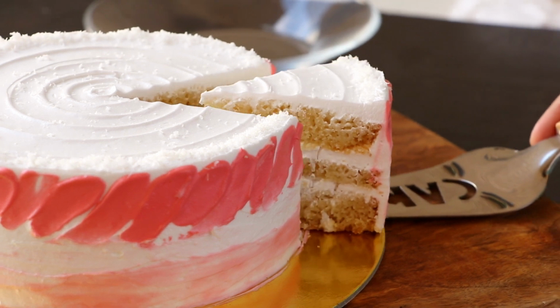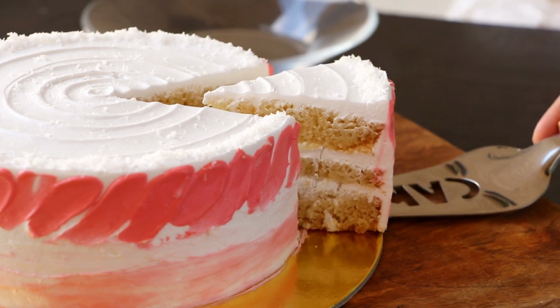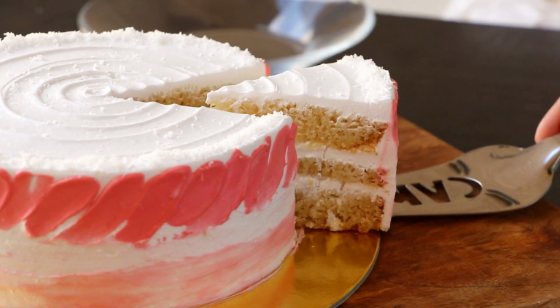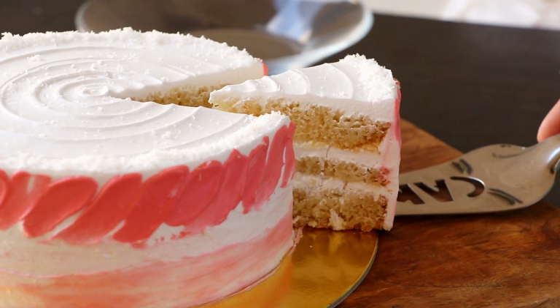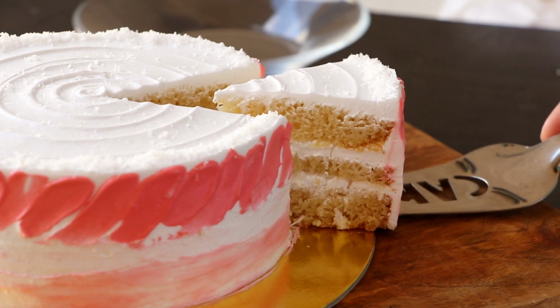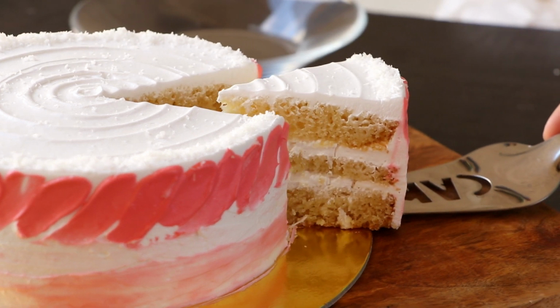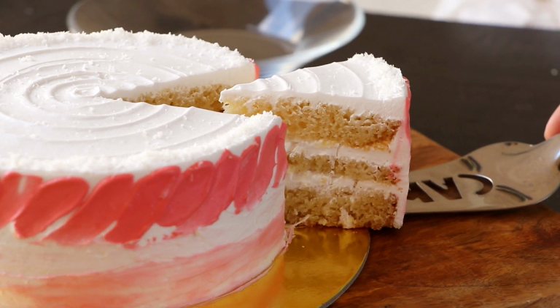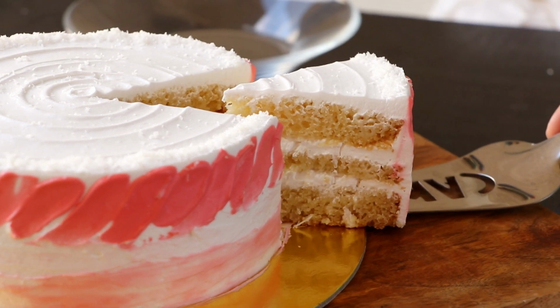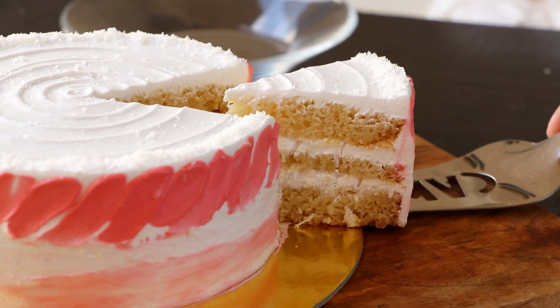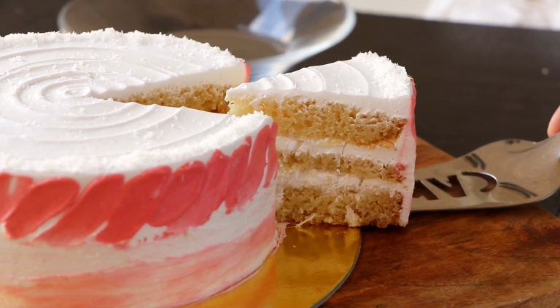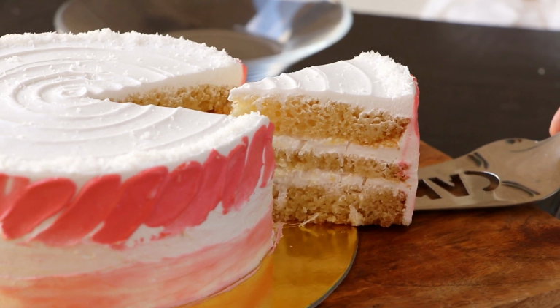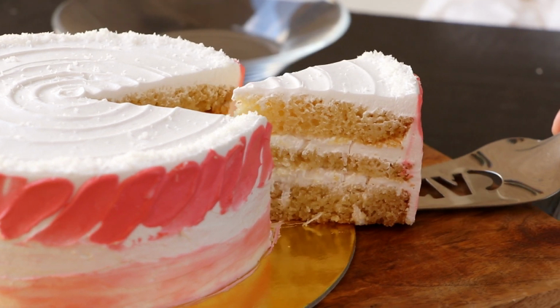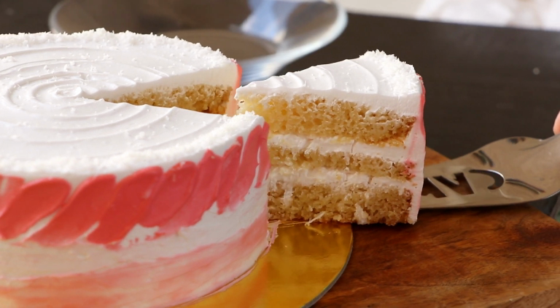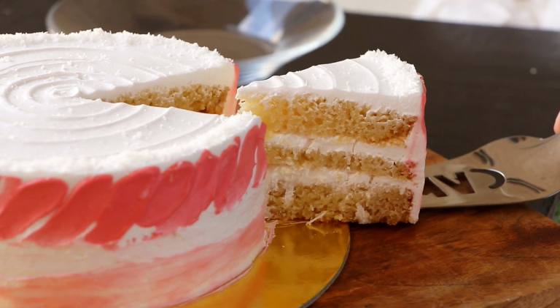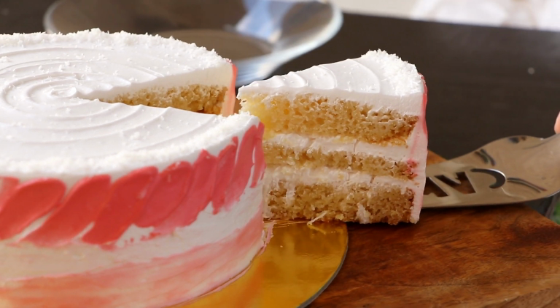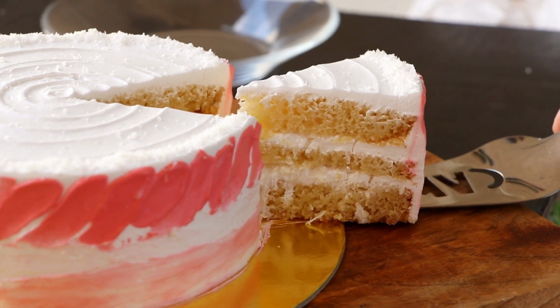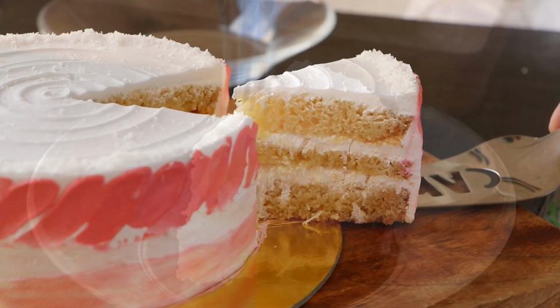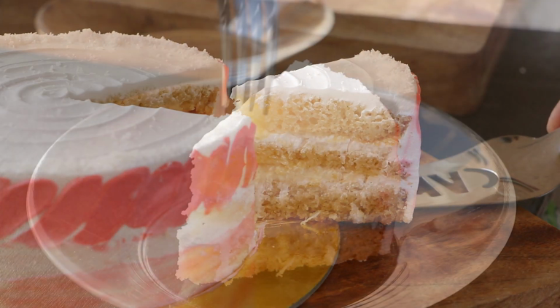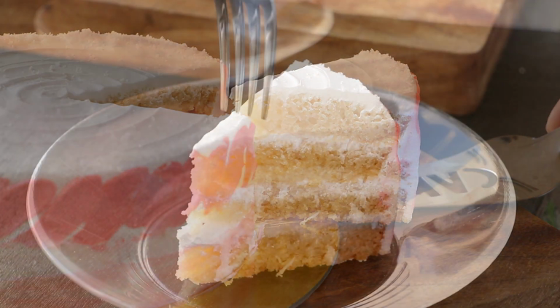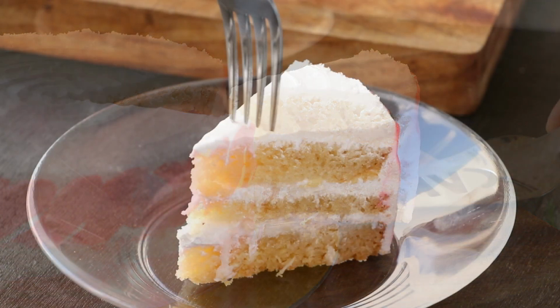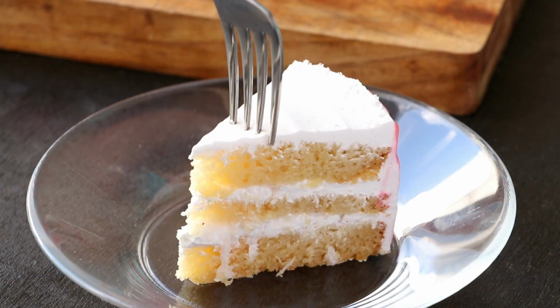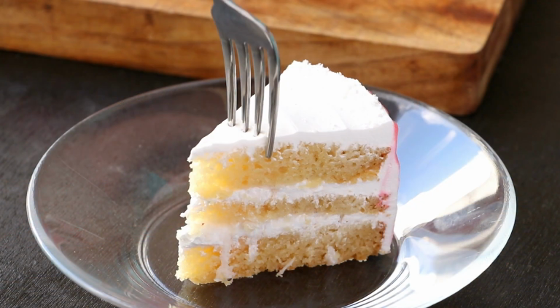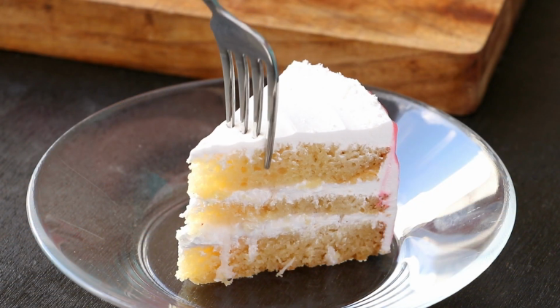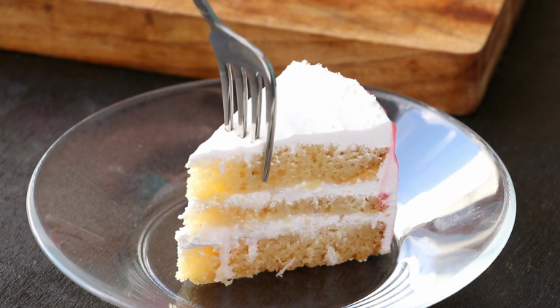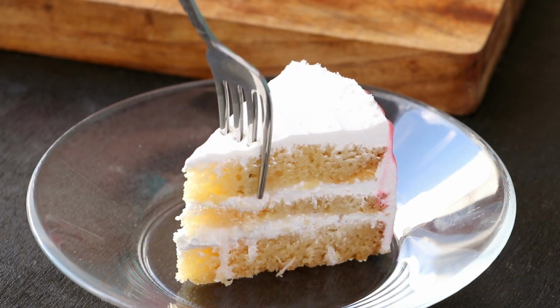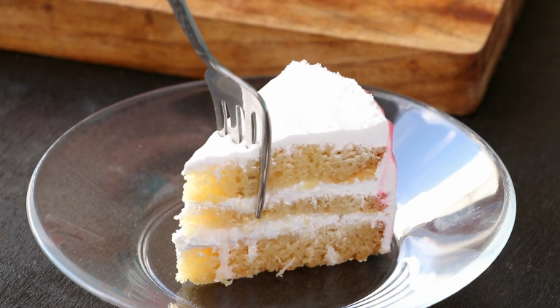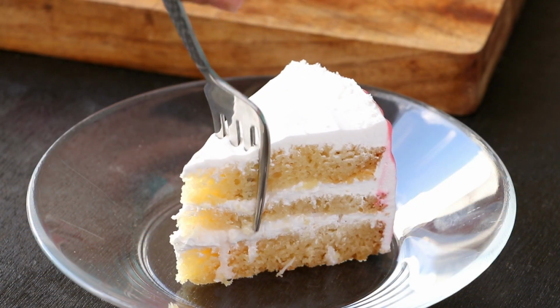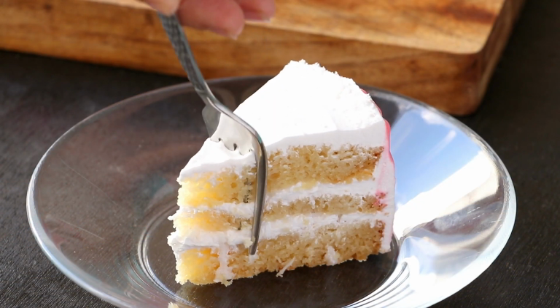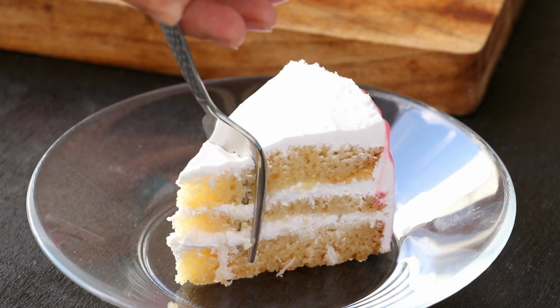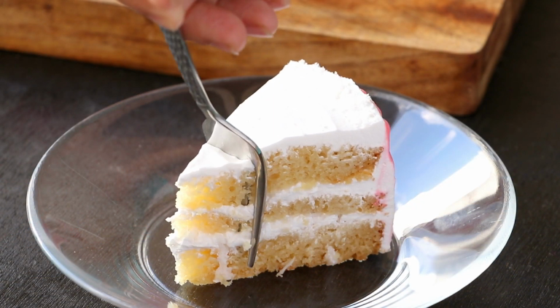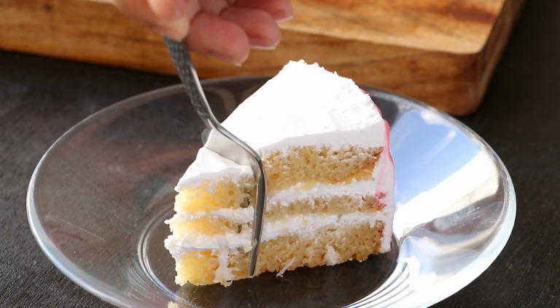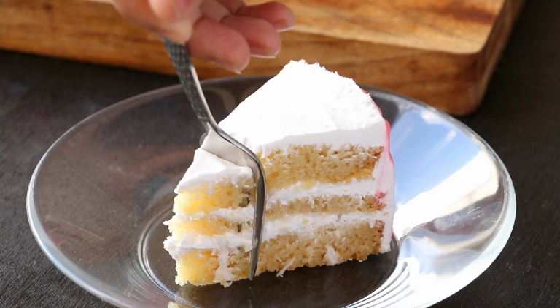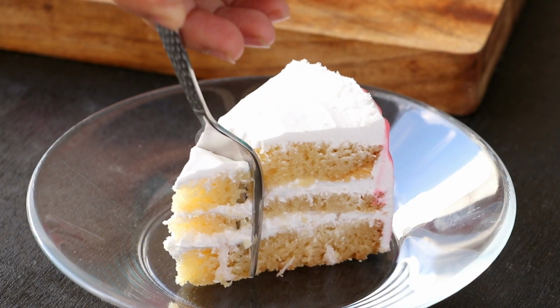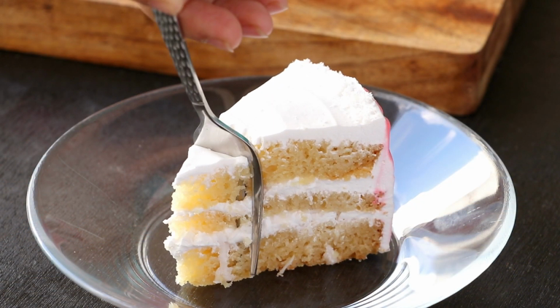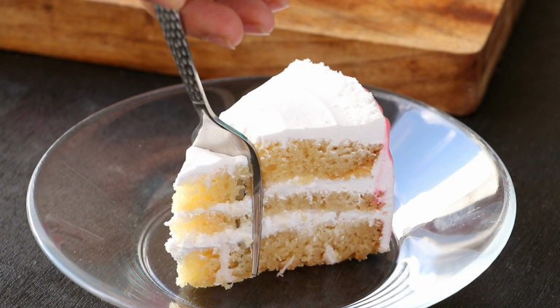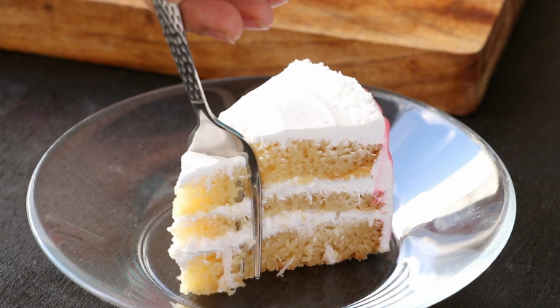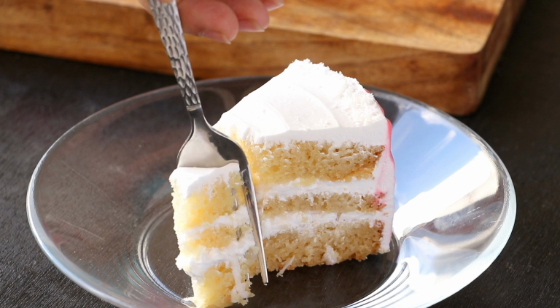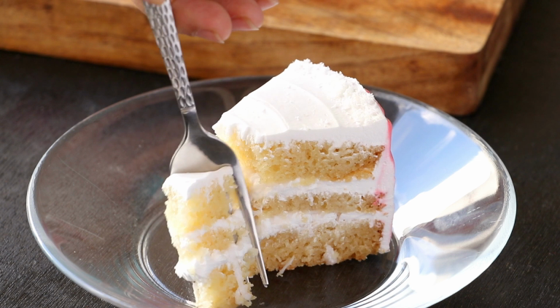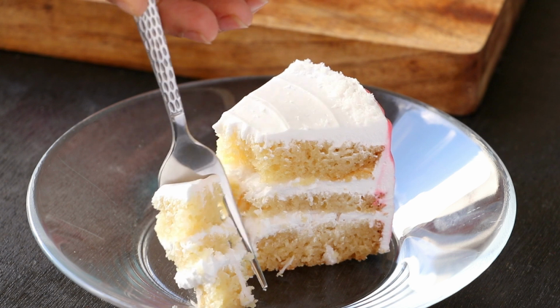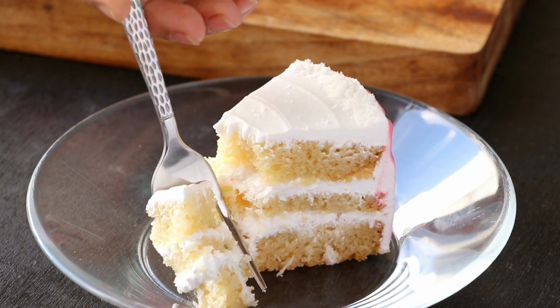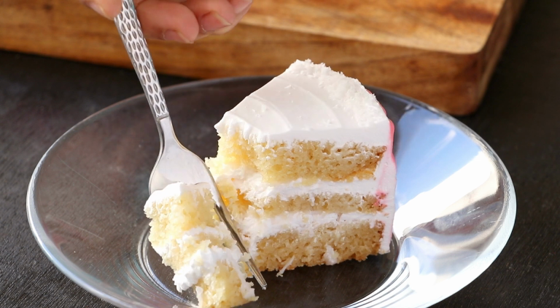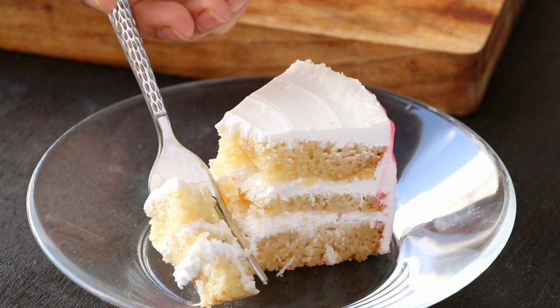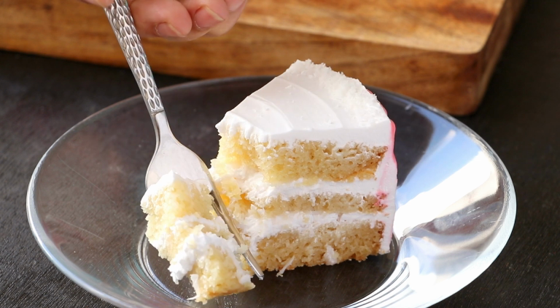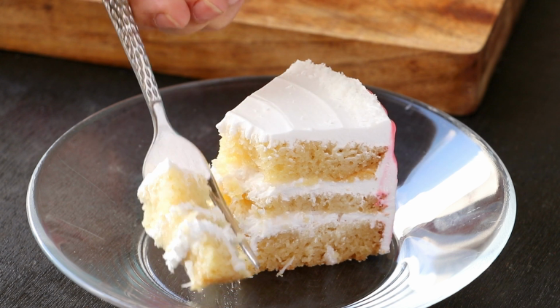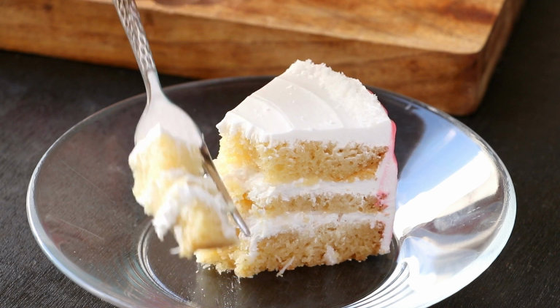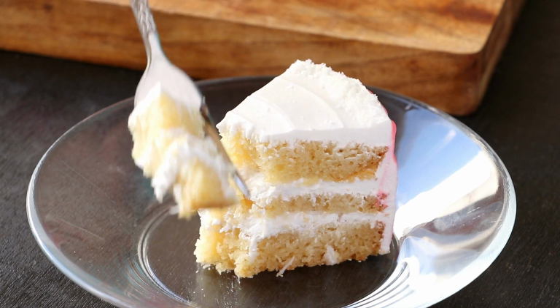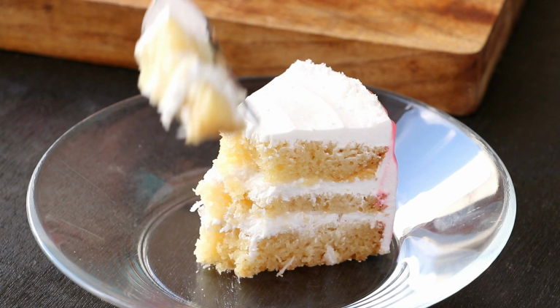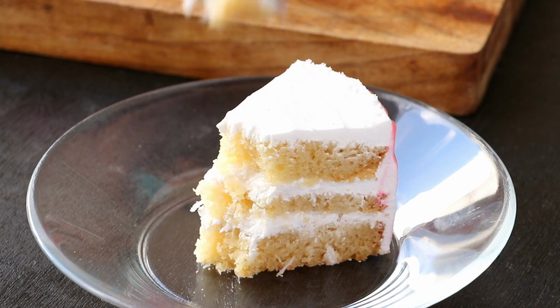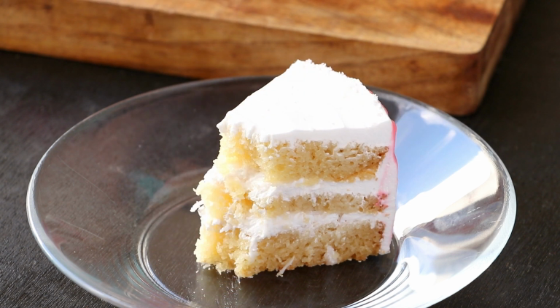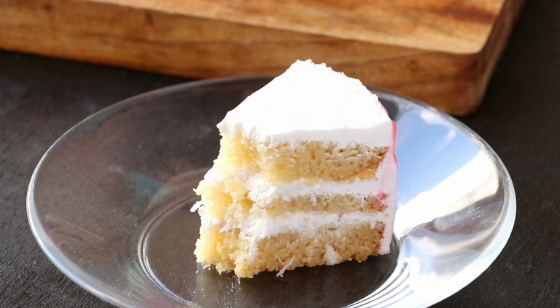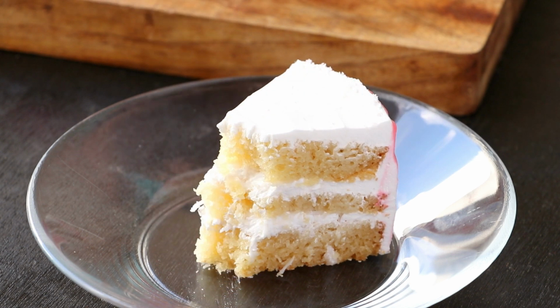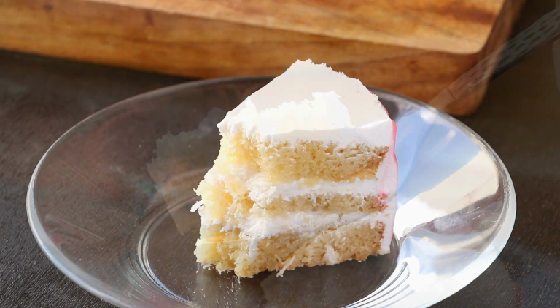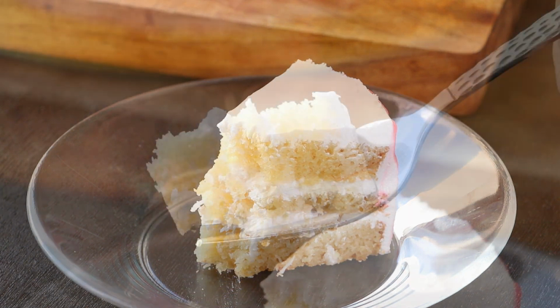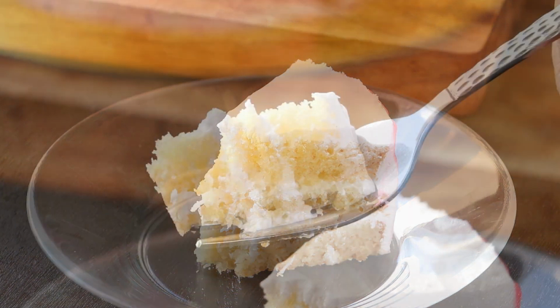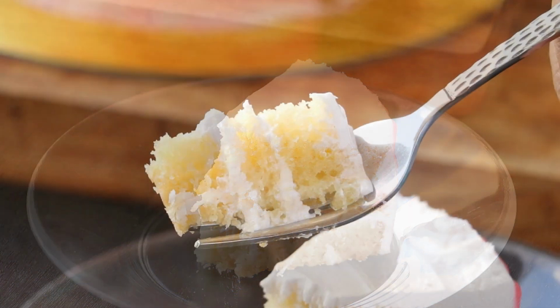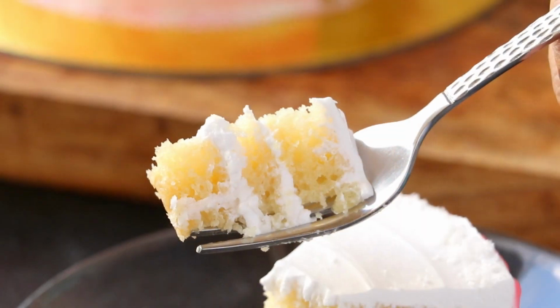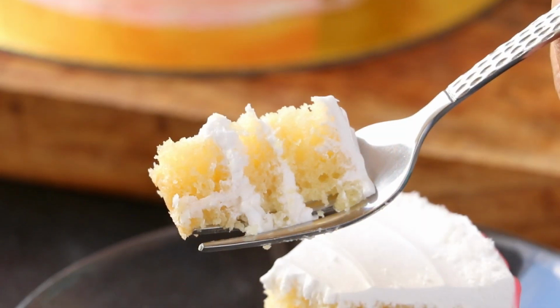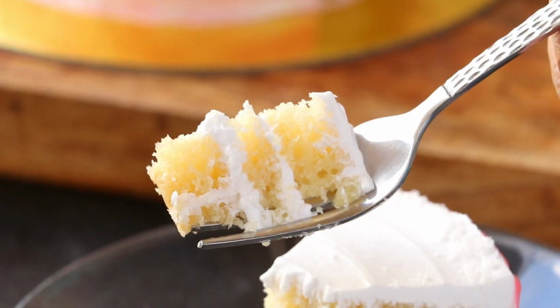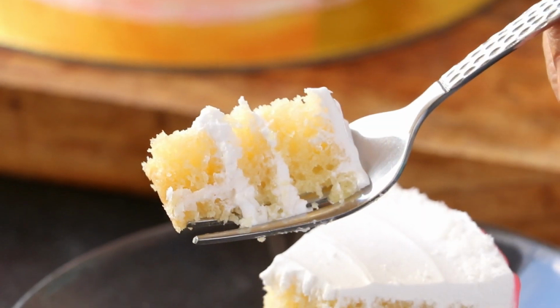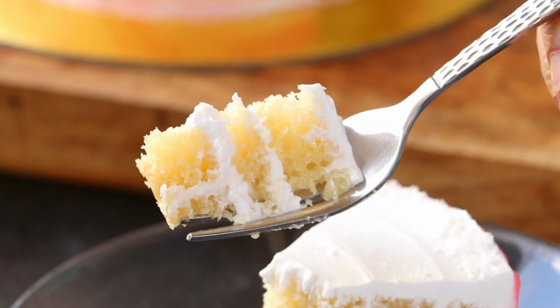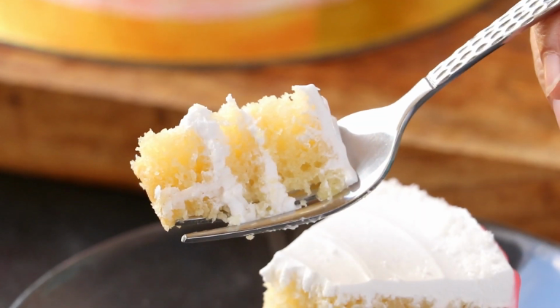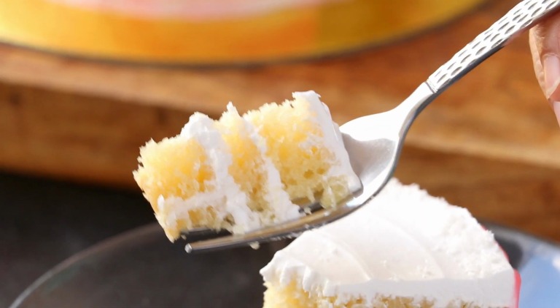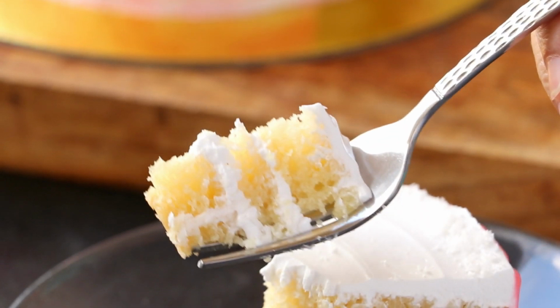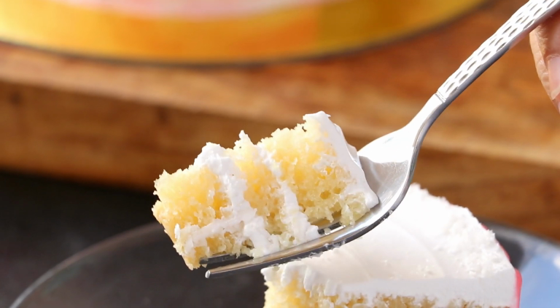Hi everyone, I'm Priyanka and you're welcome to the Terris kitchen. In today's video, I'm going to show you how to make creamy coconut cake. Let's get started.